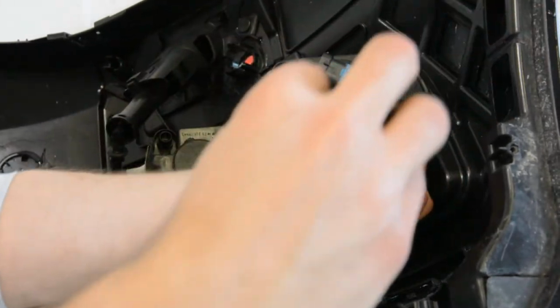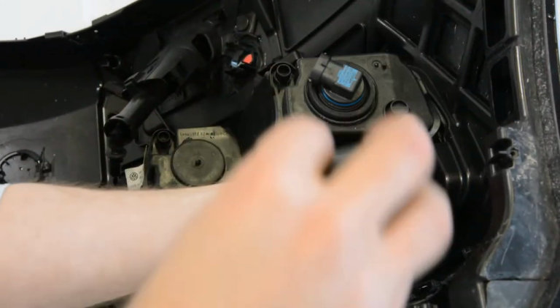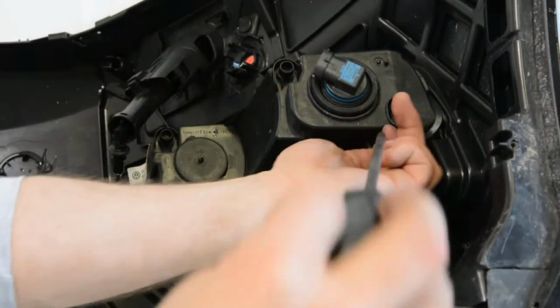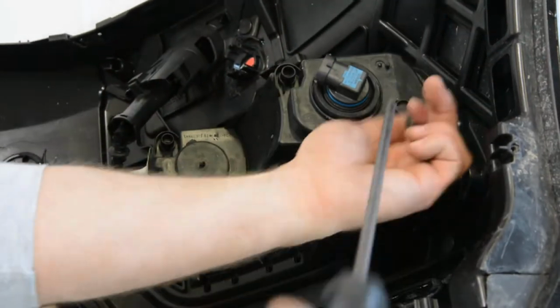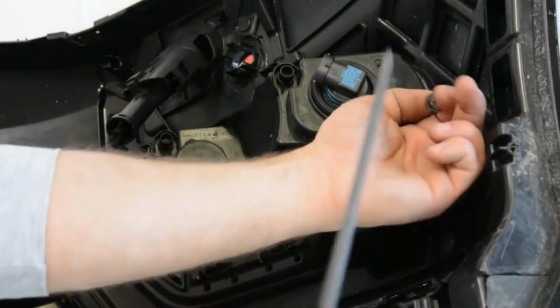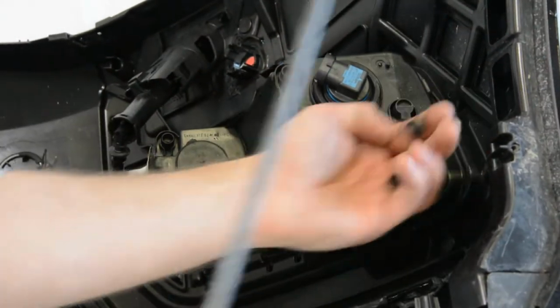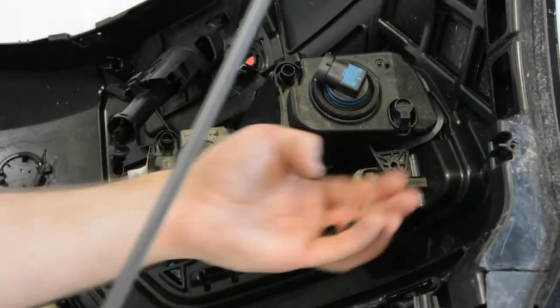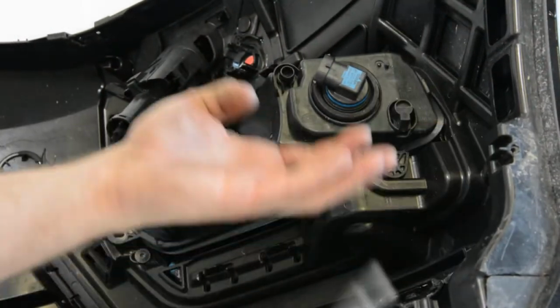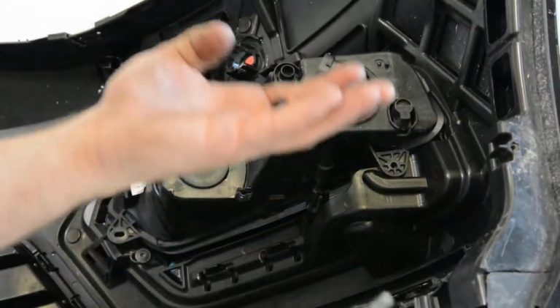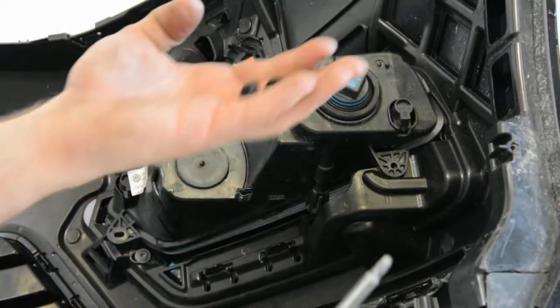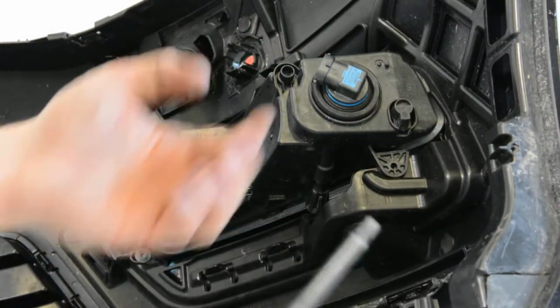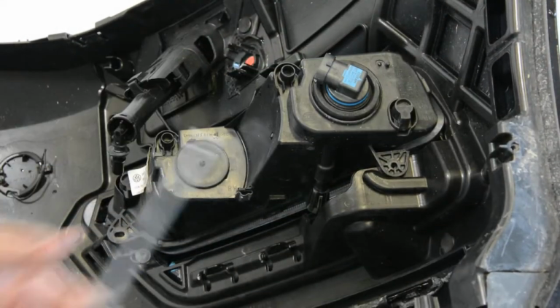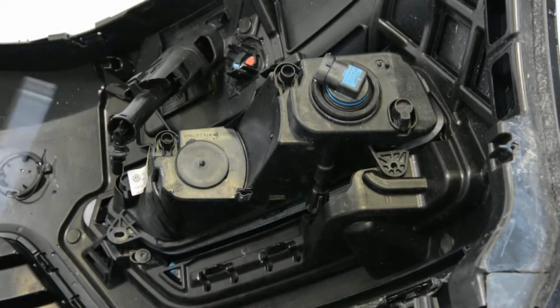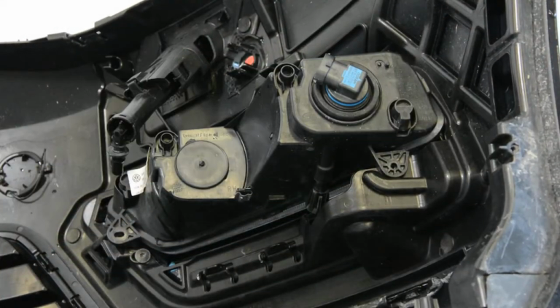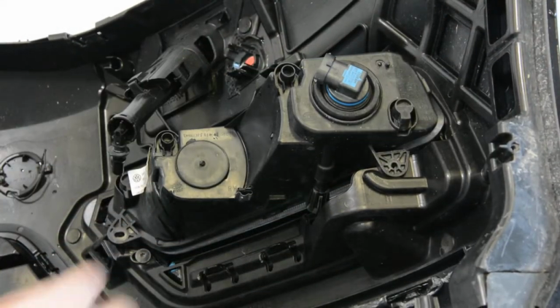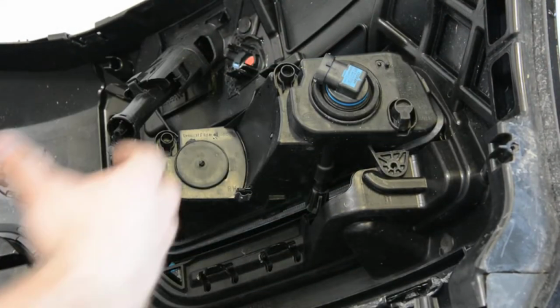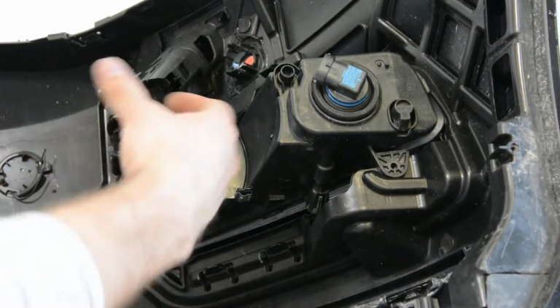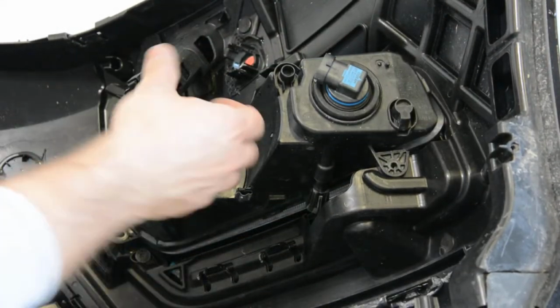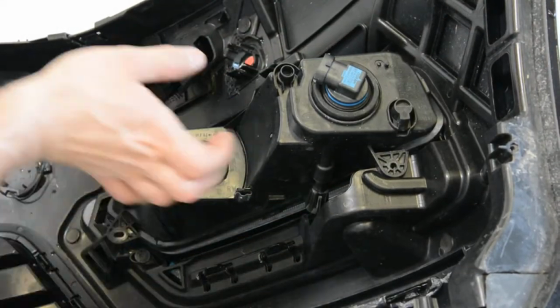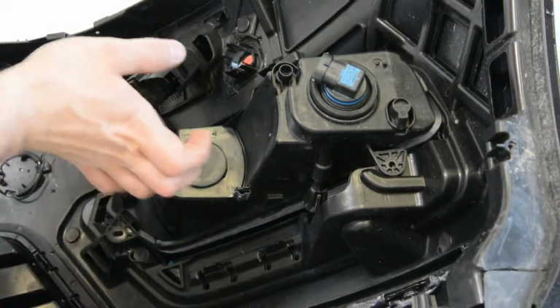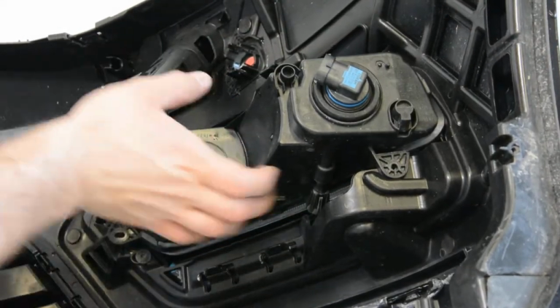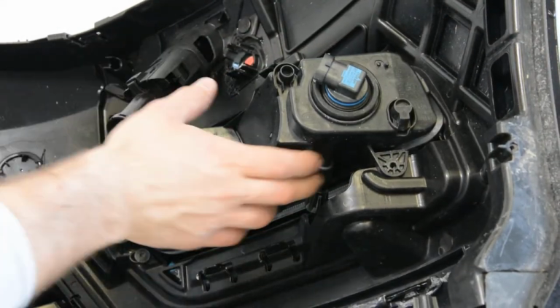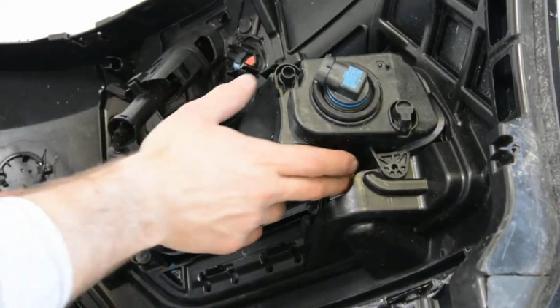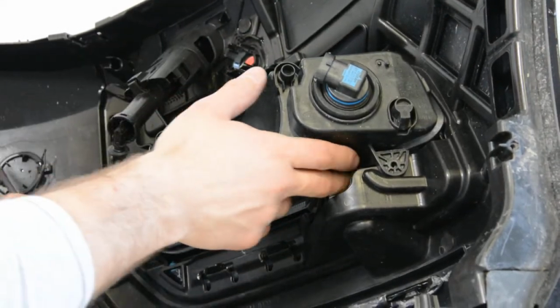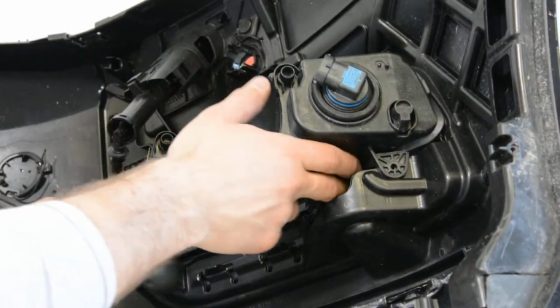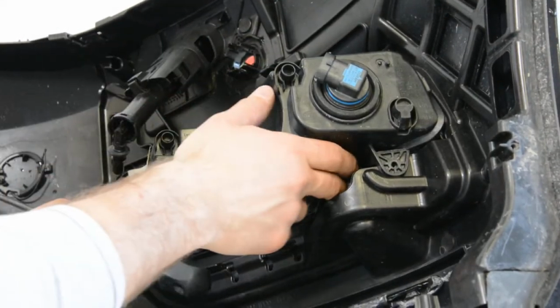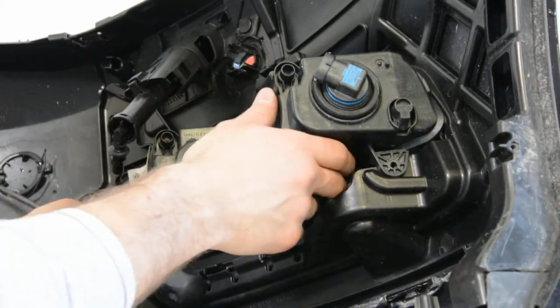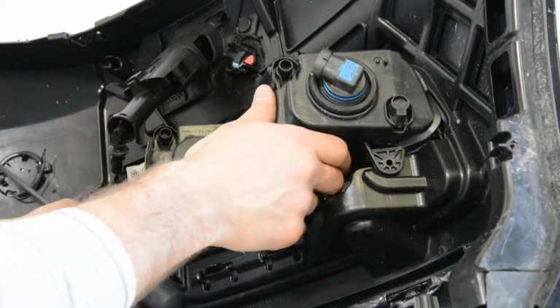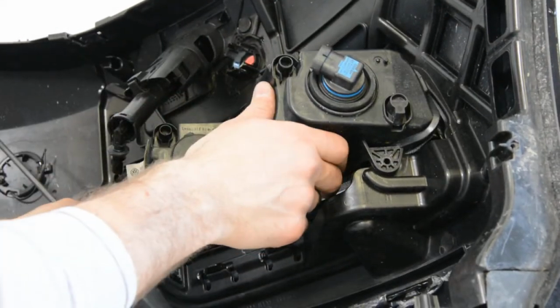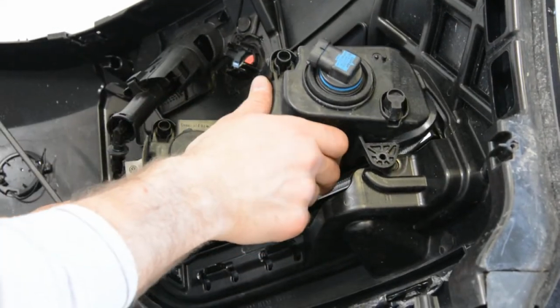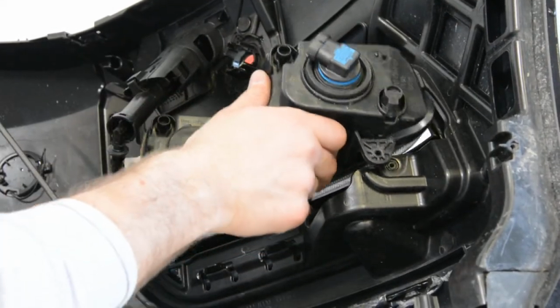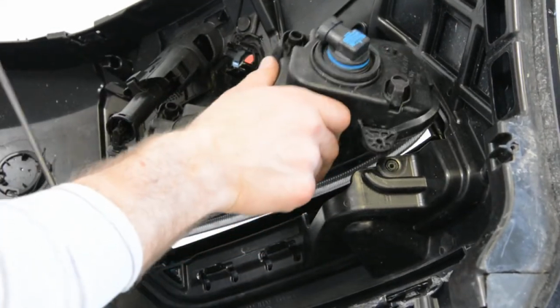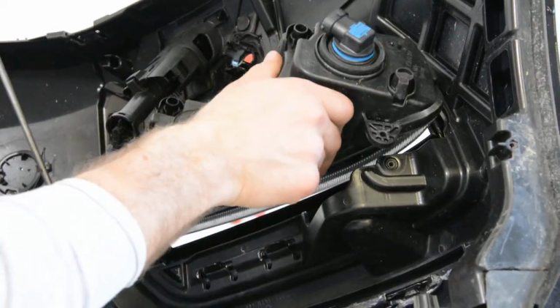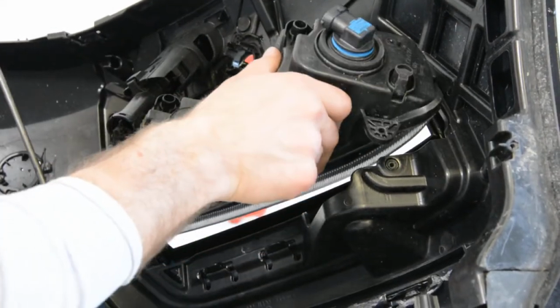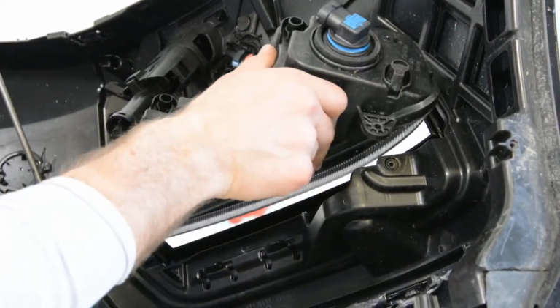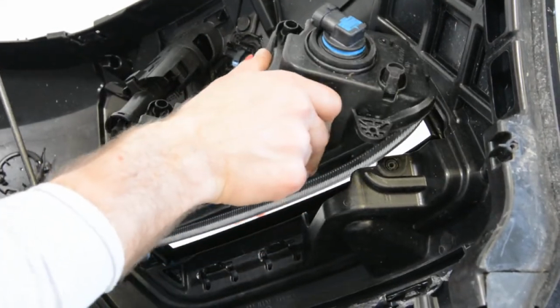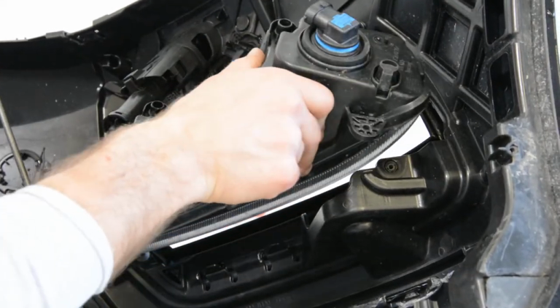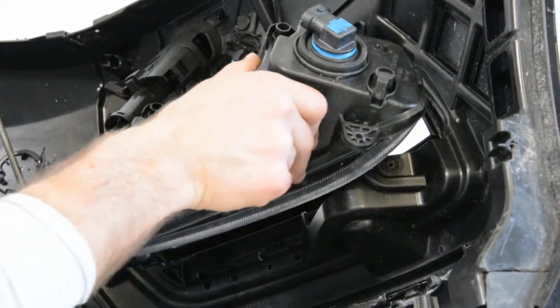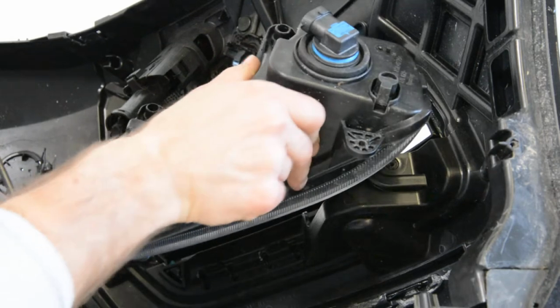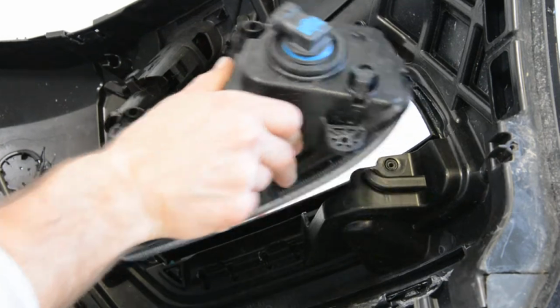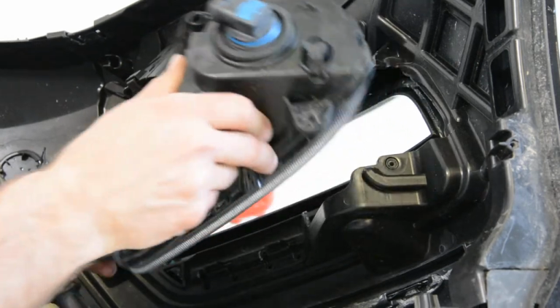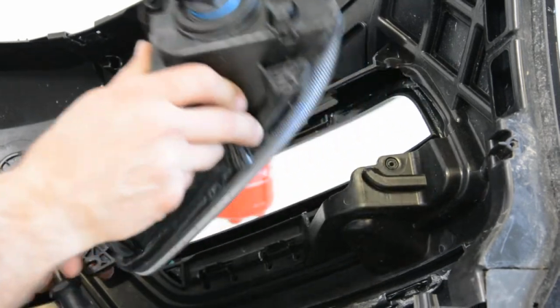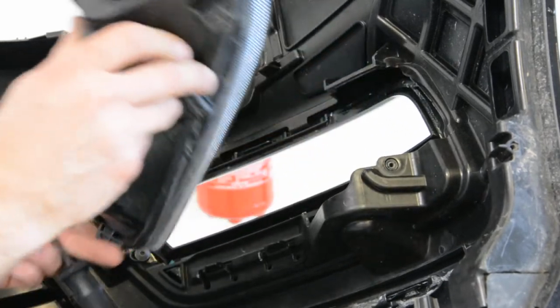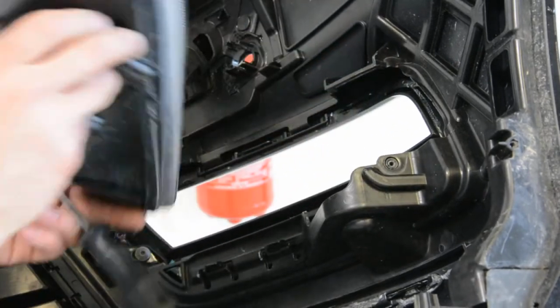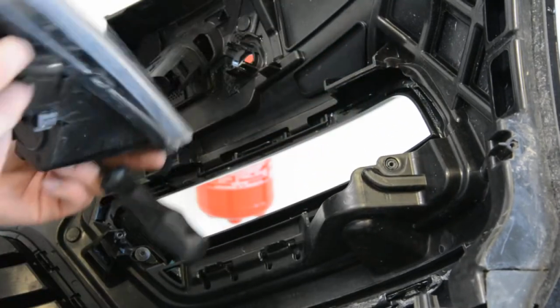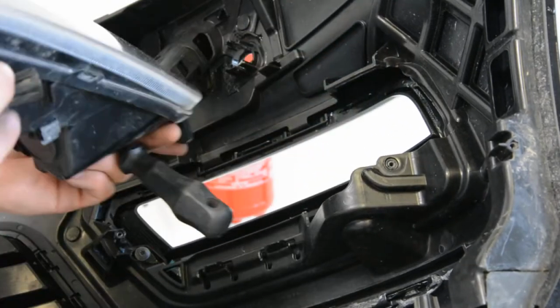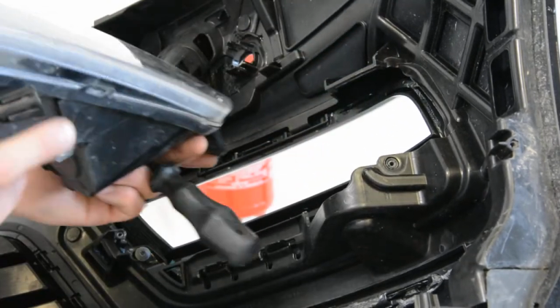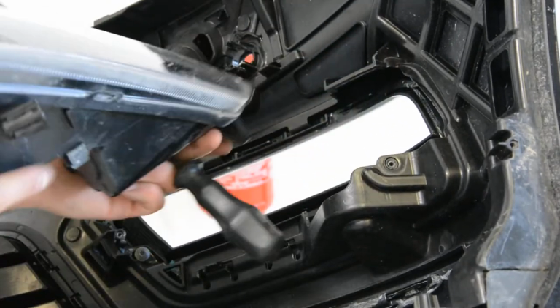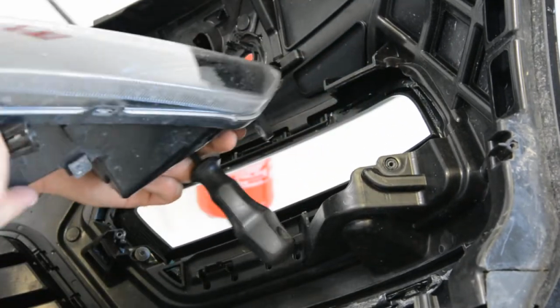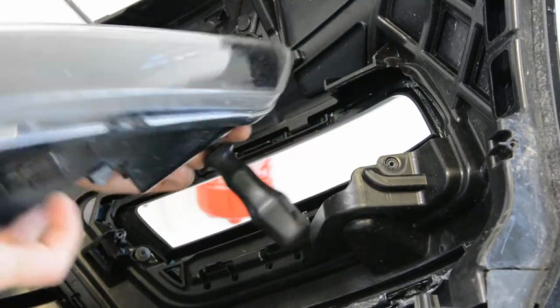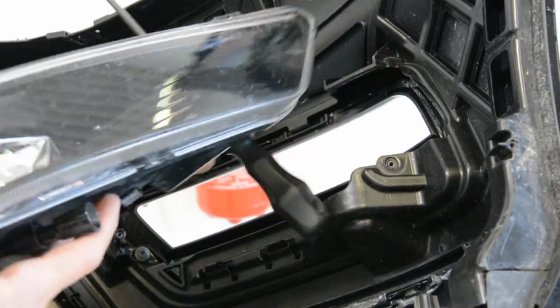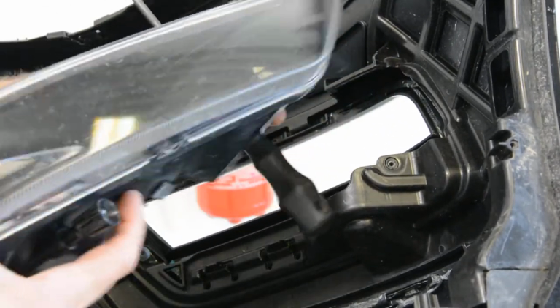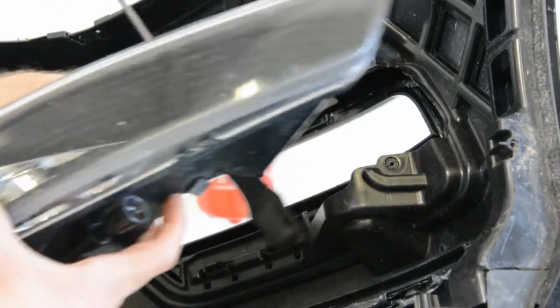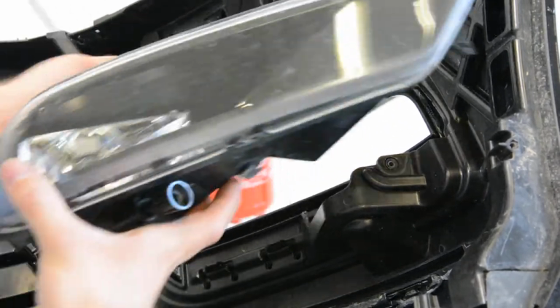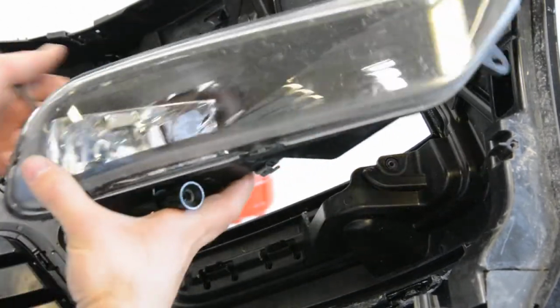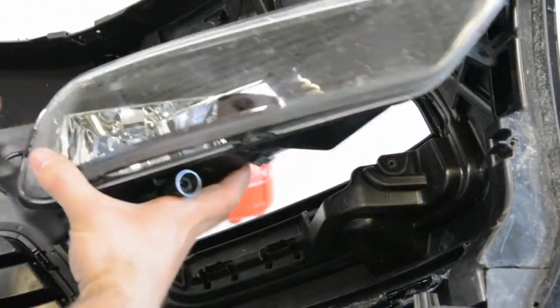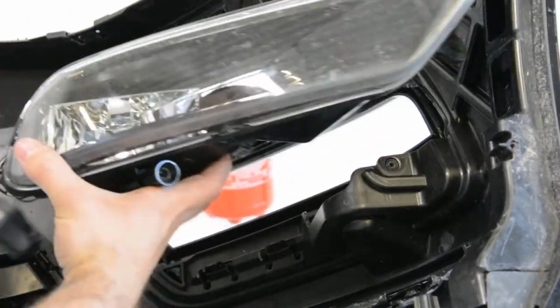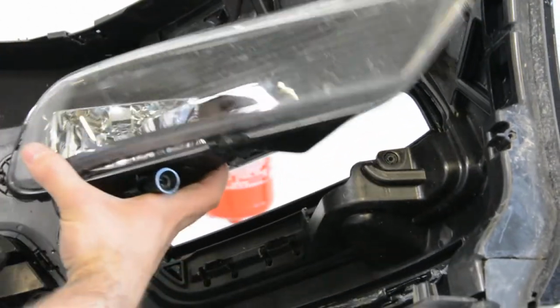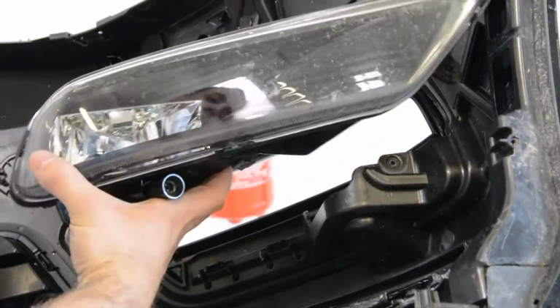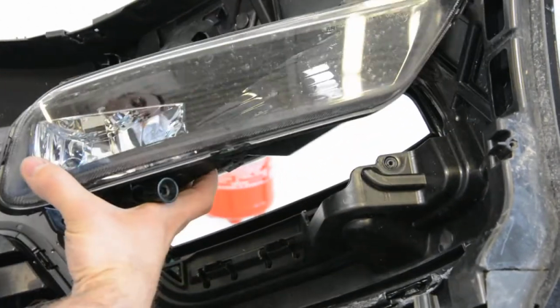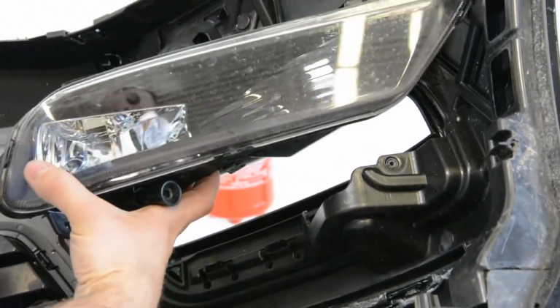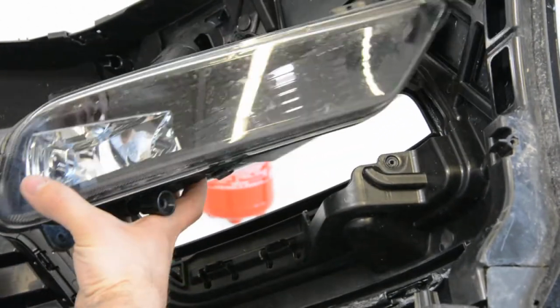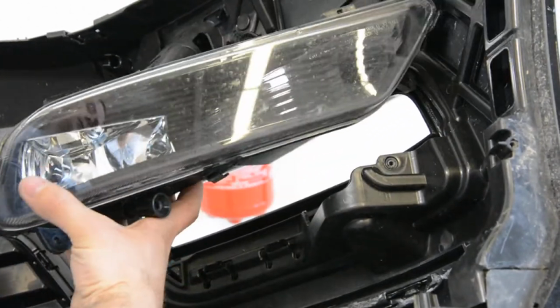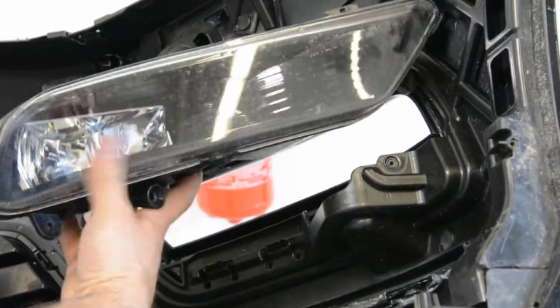After you remove this, turn it like this and it will come right away.